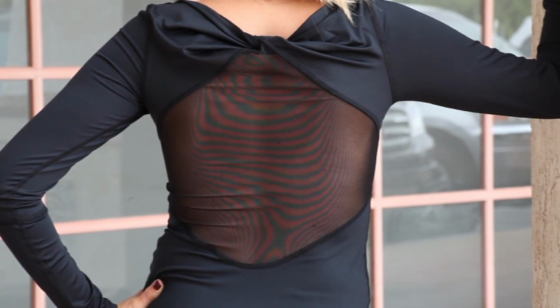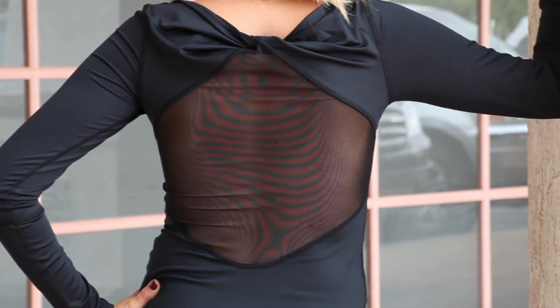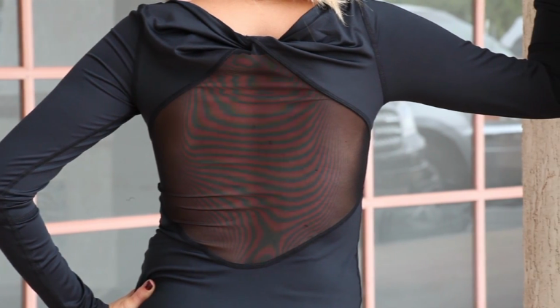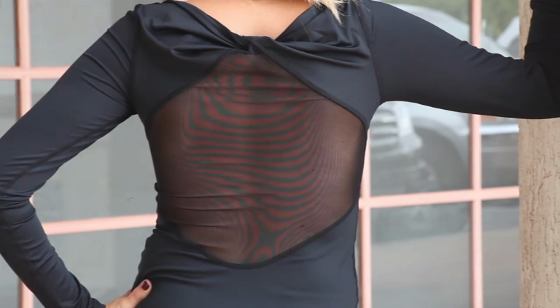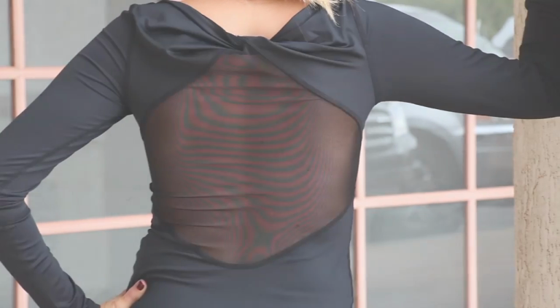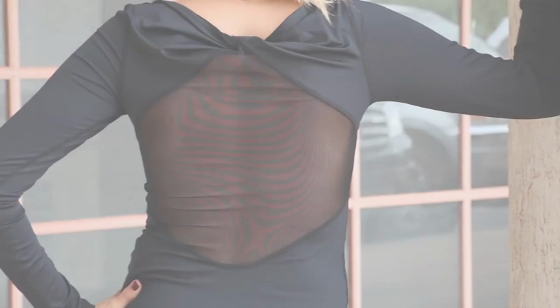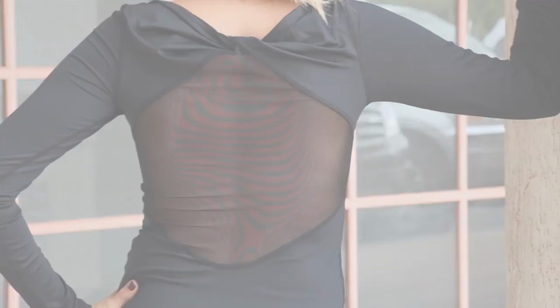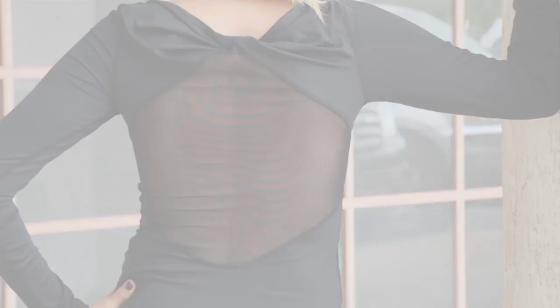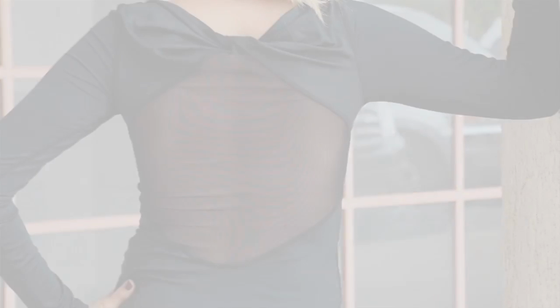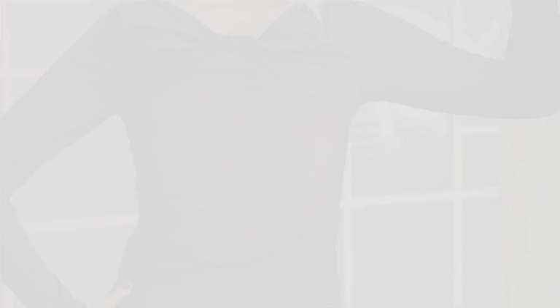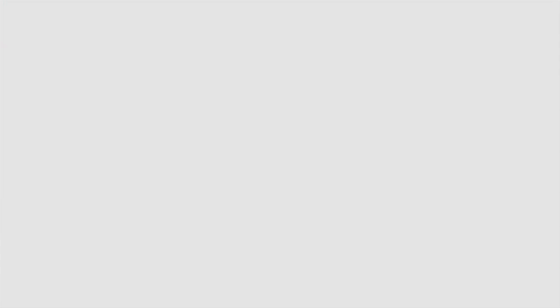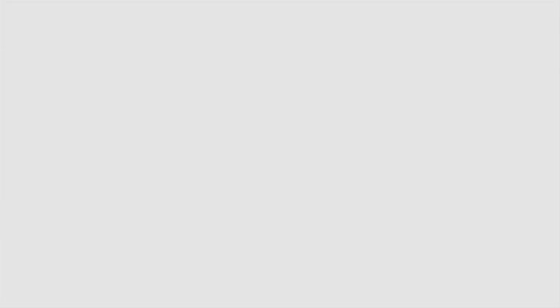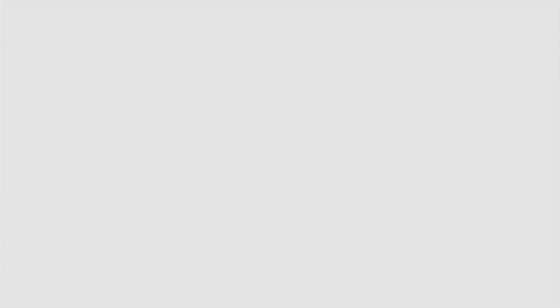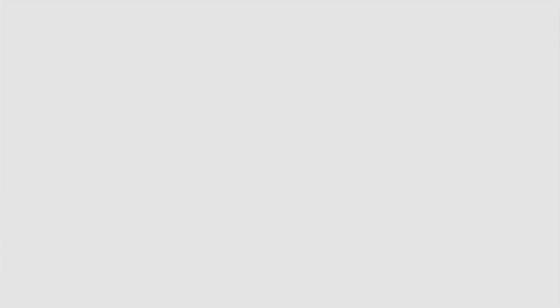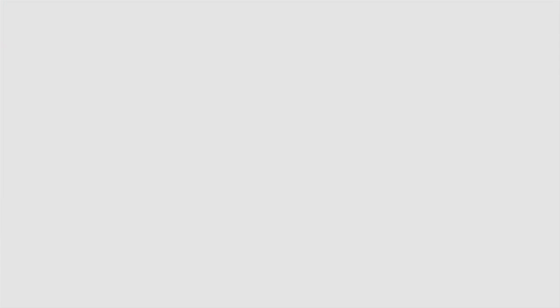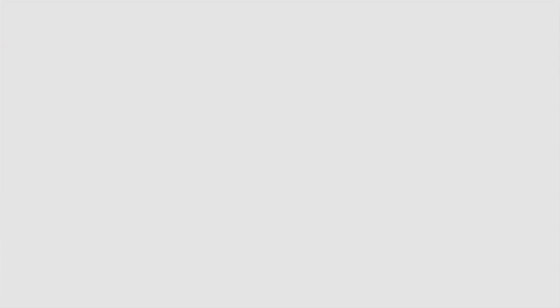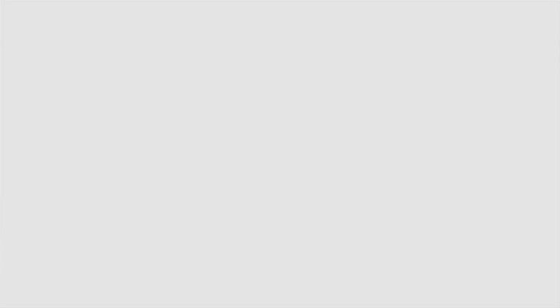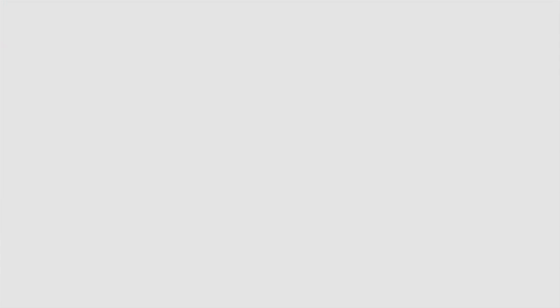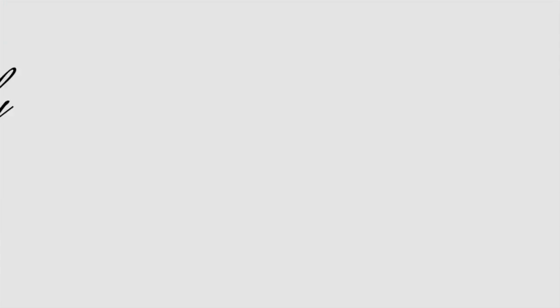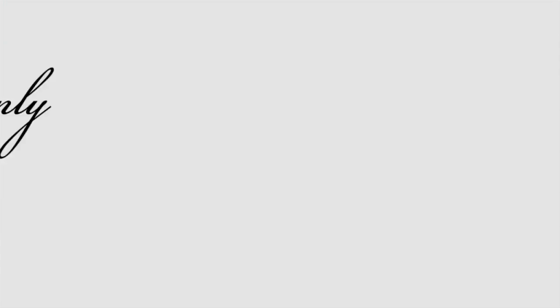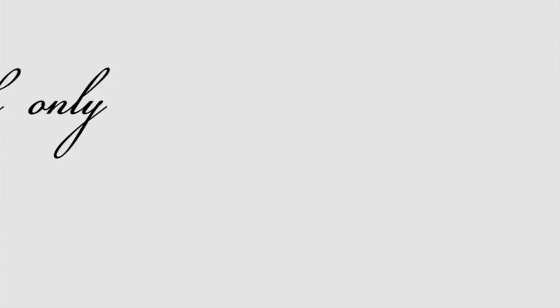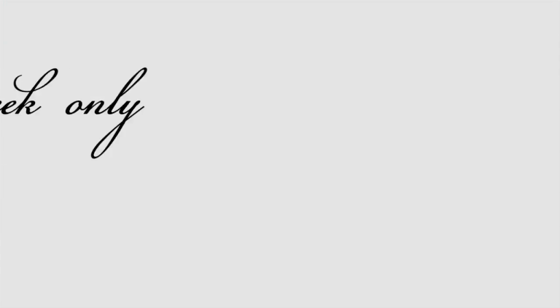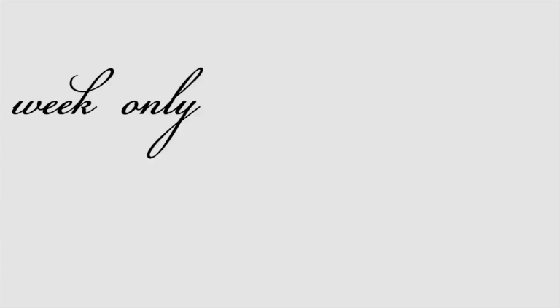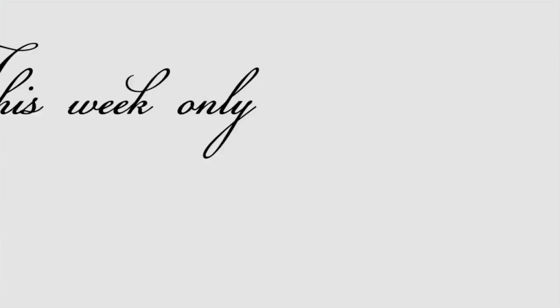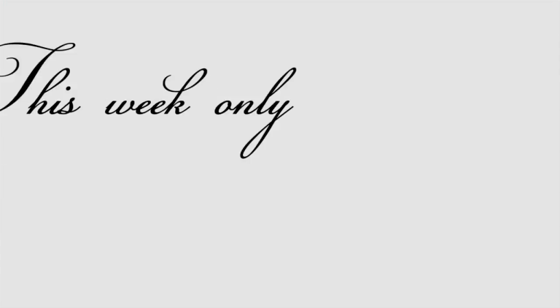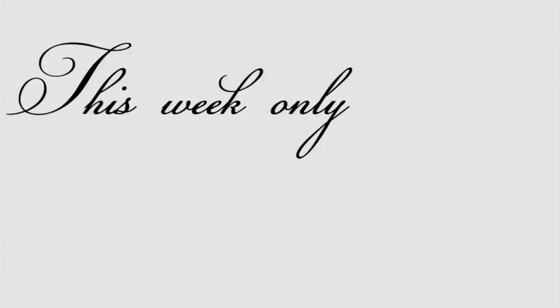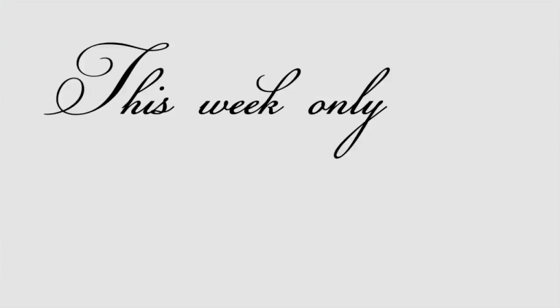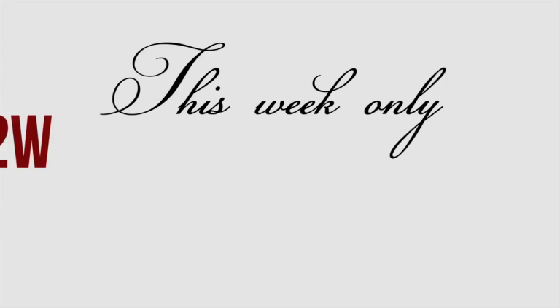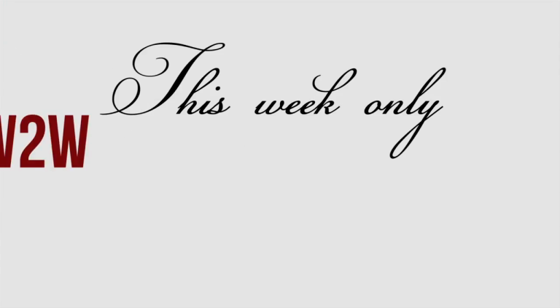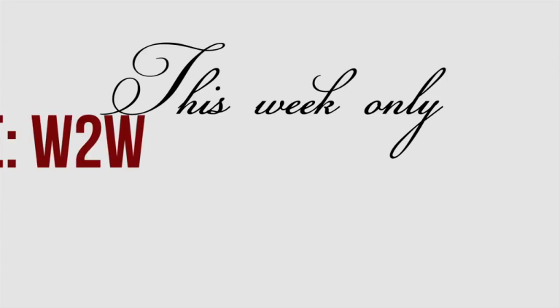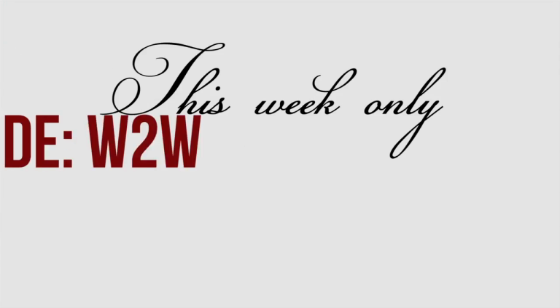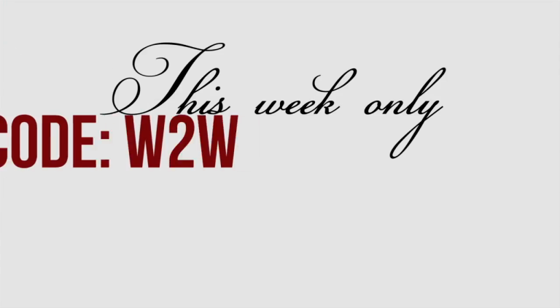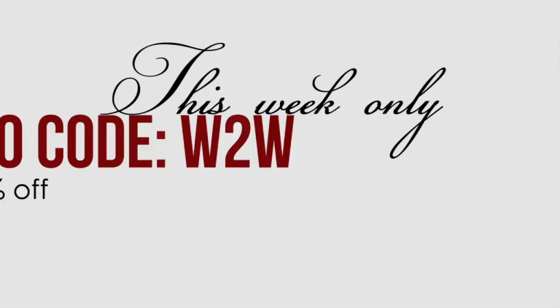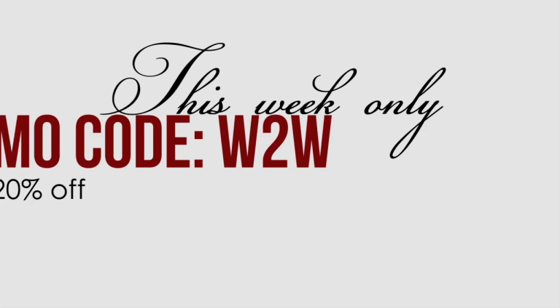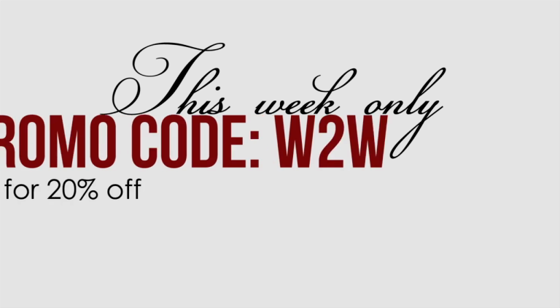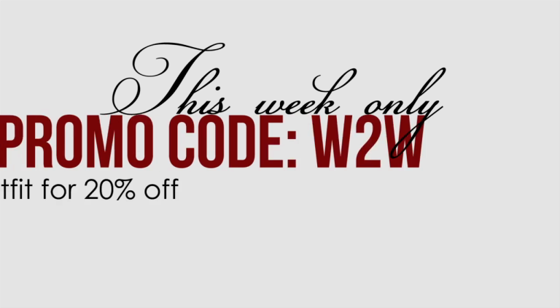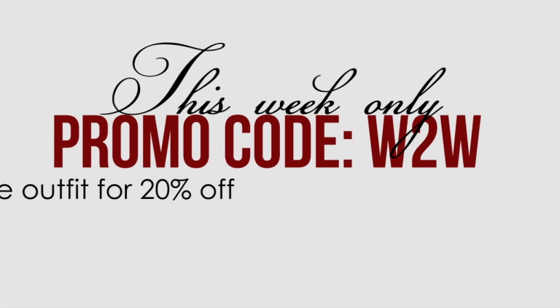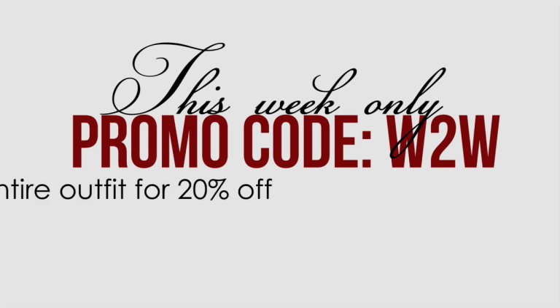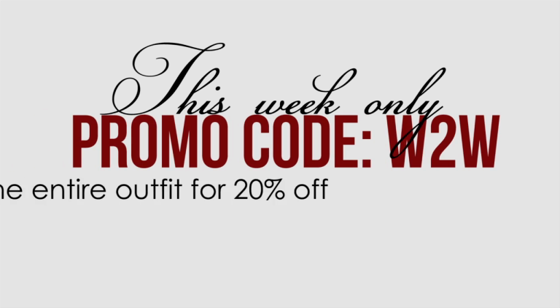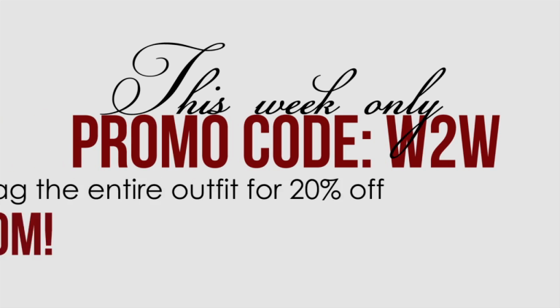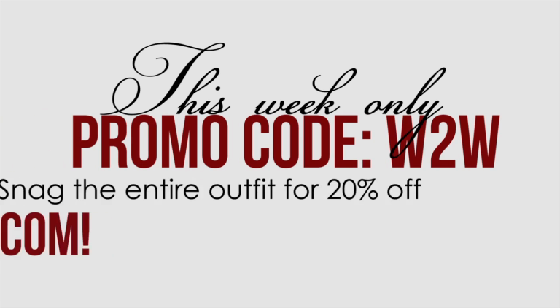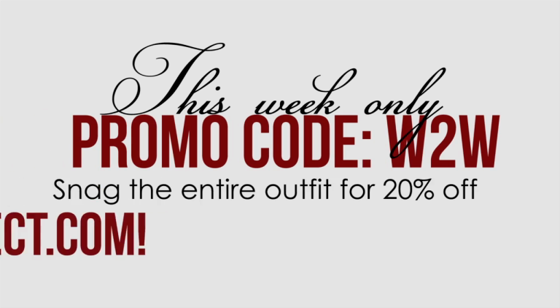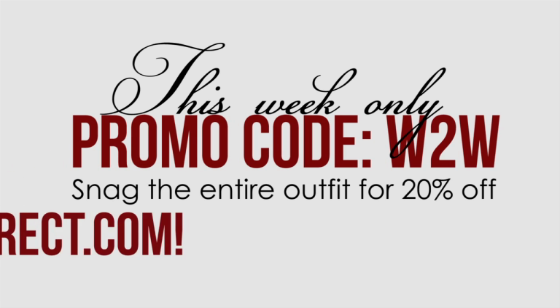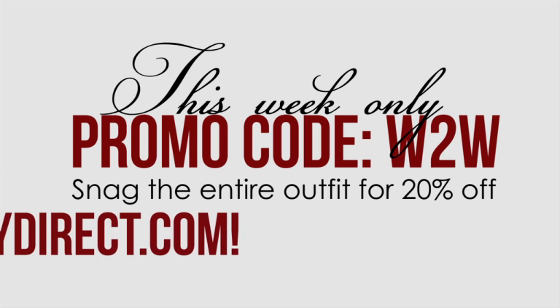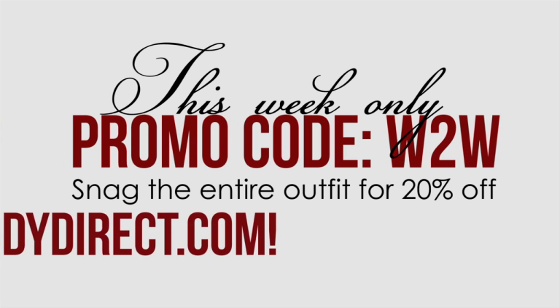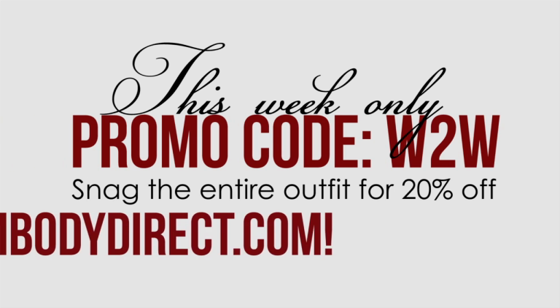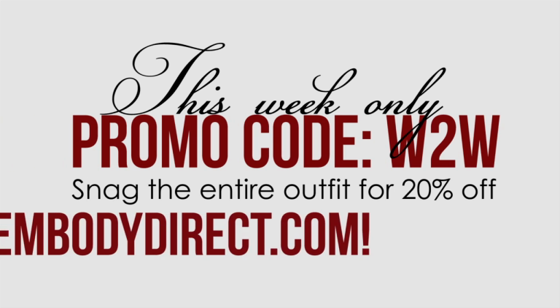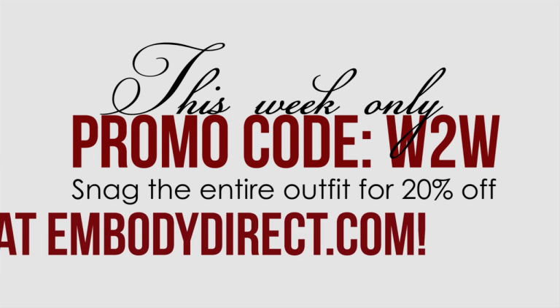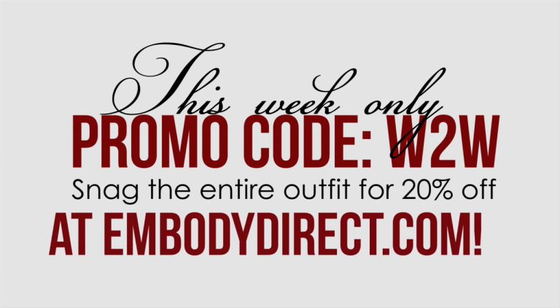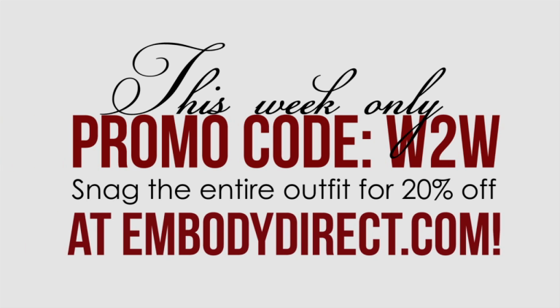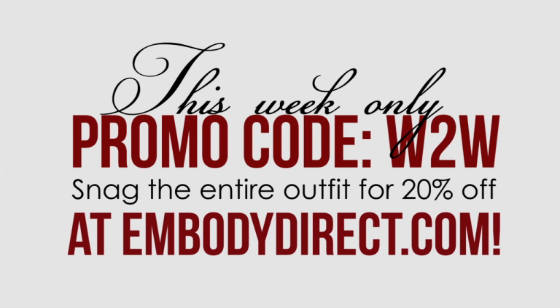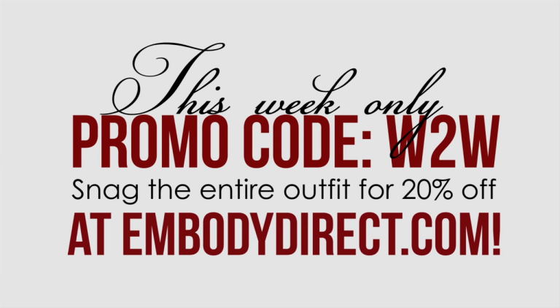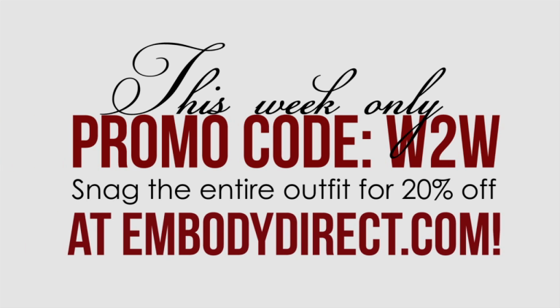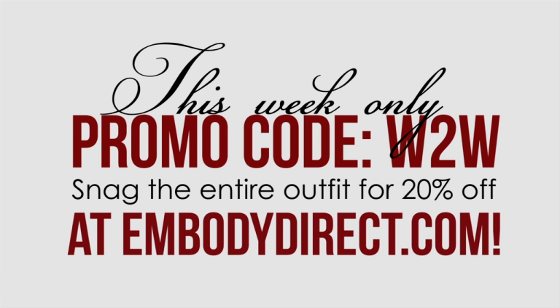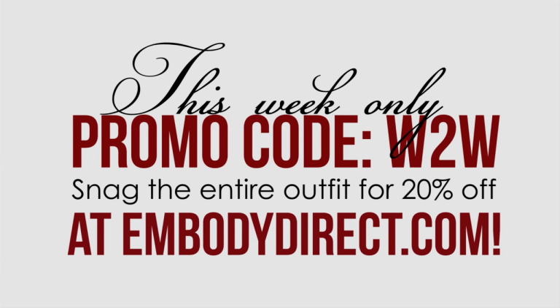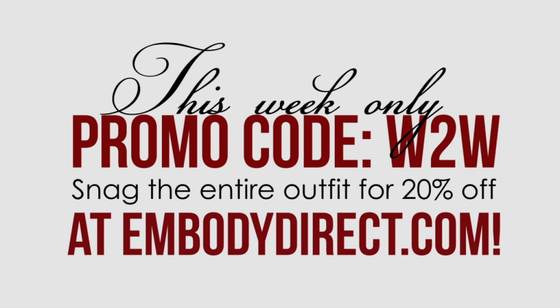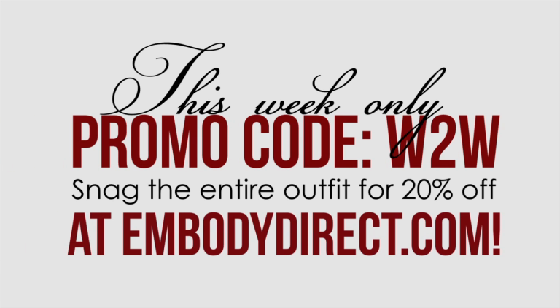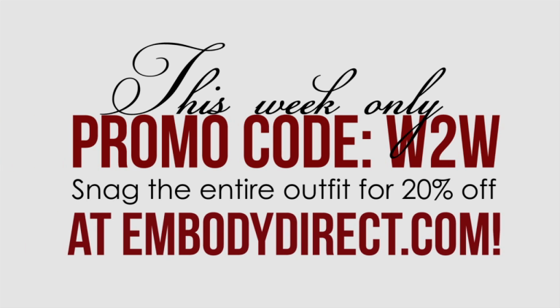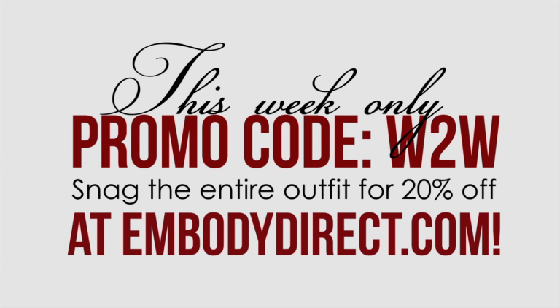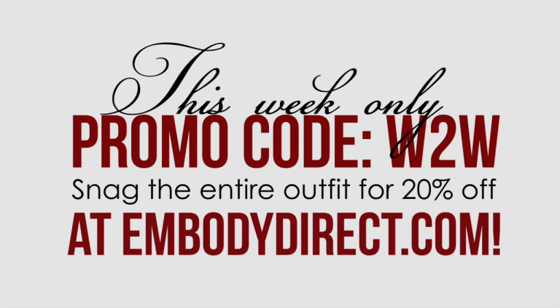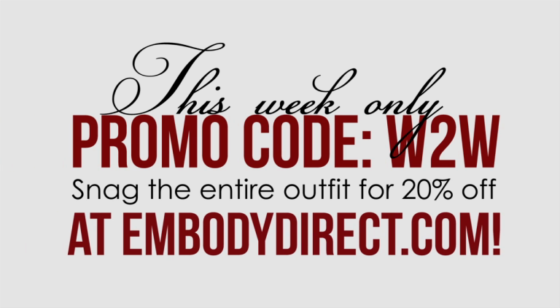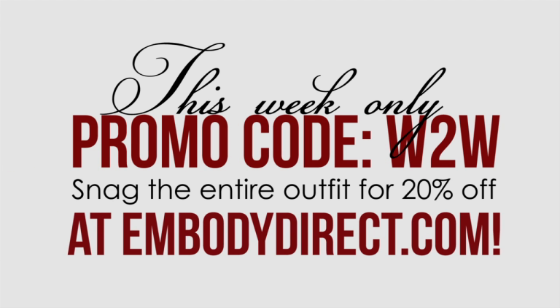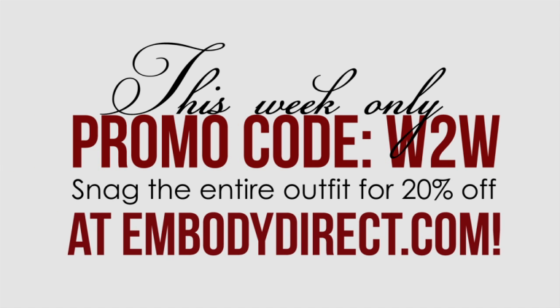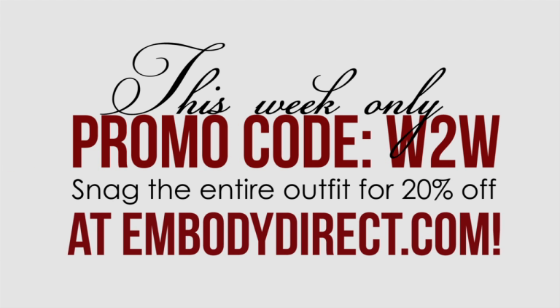This week only, use the promo code W2W to snag the entire outfit for 20% off at EmbodyDirect.com.